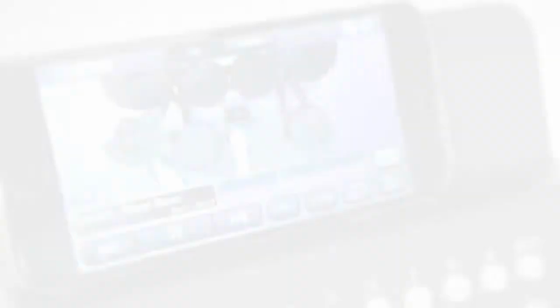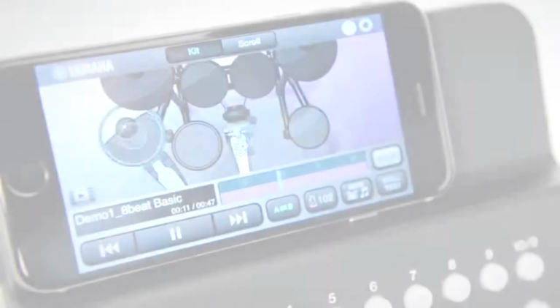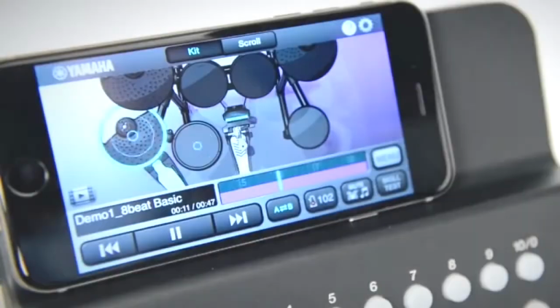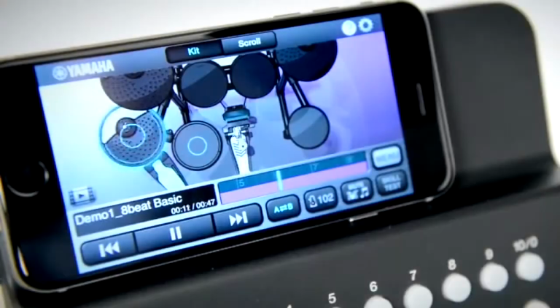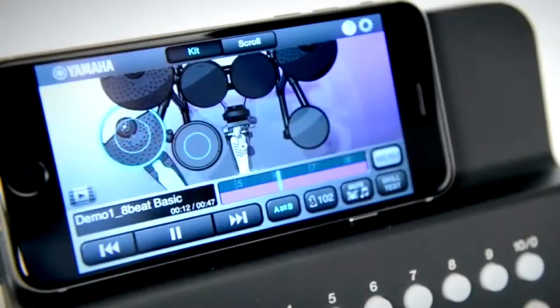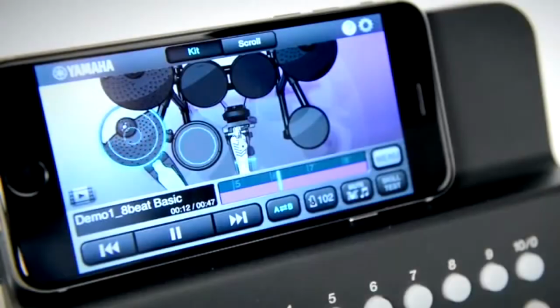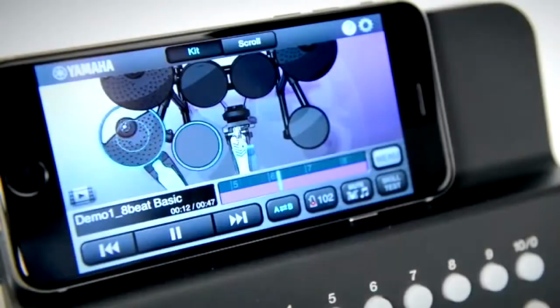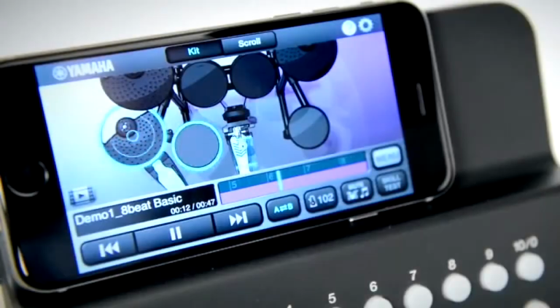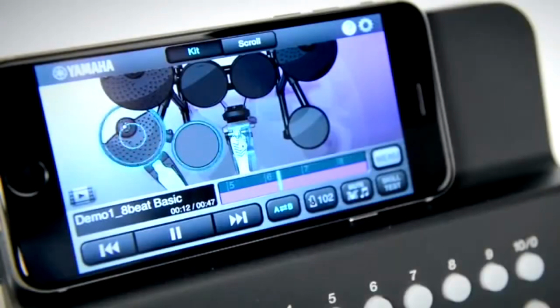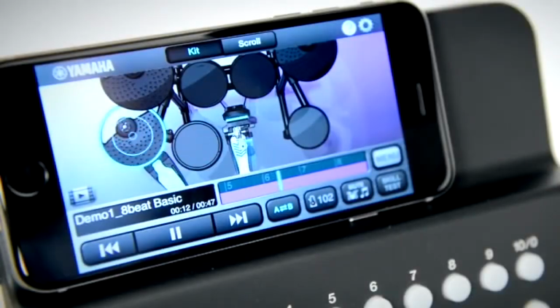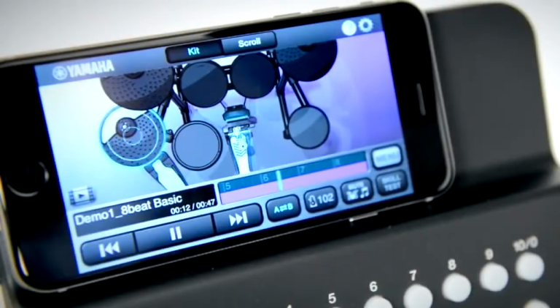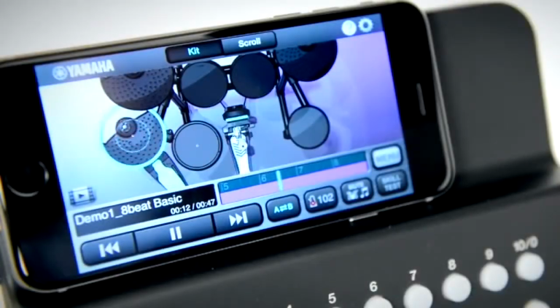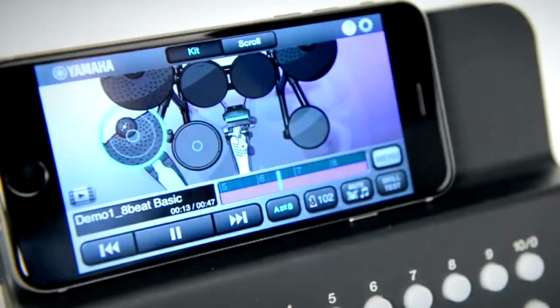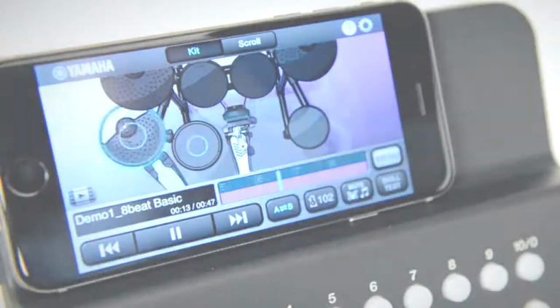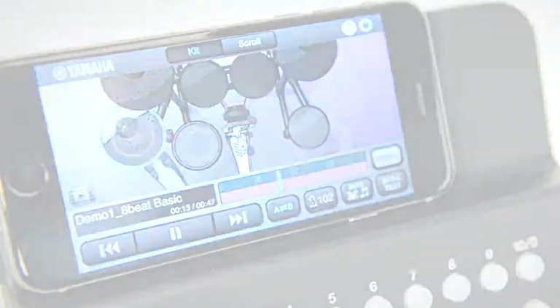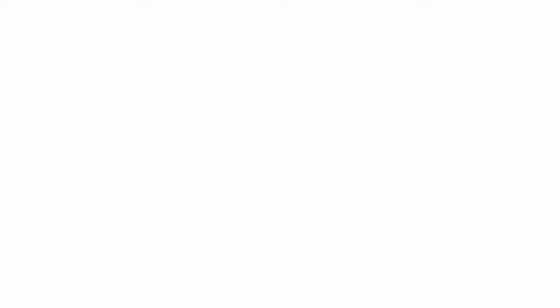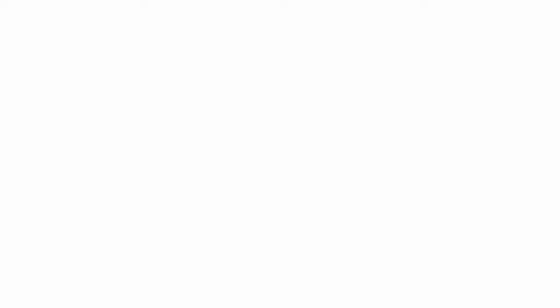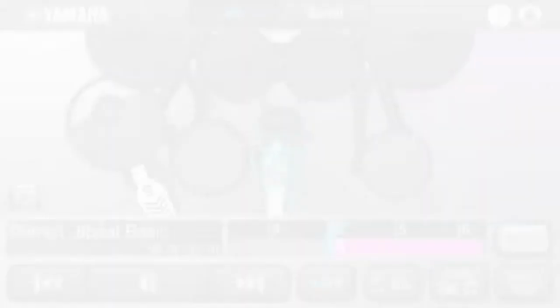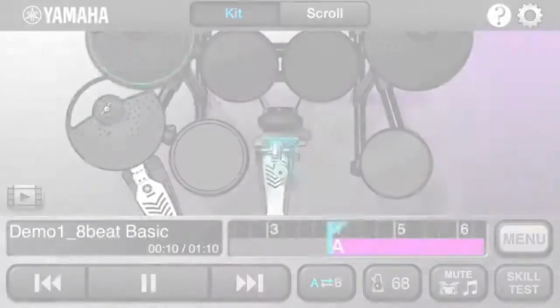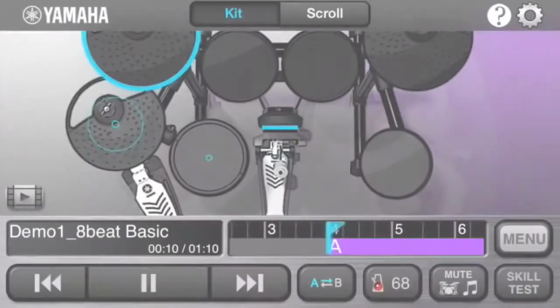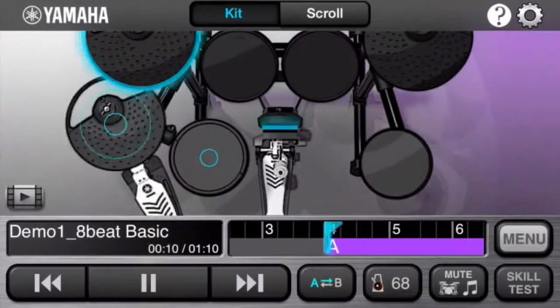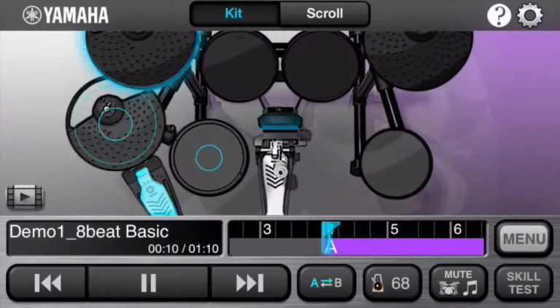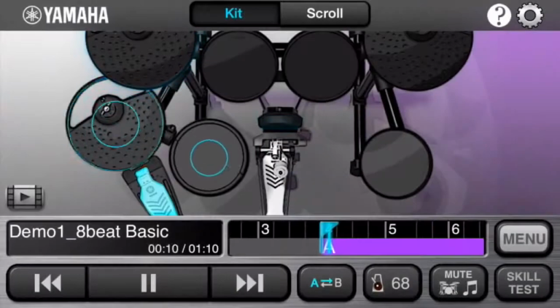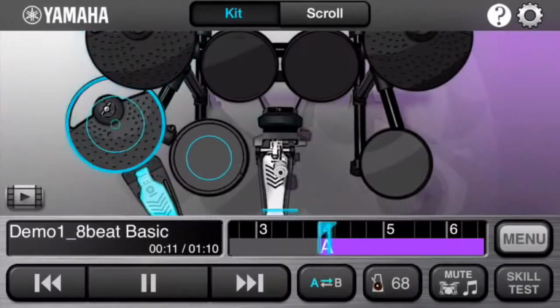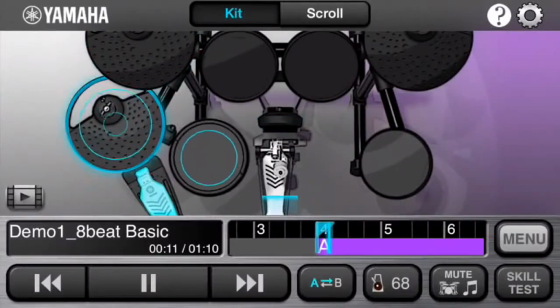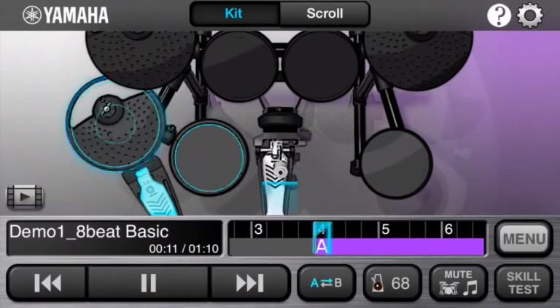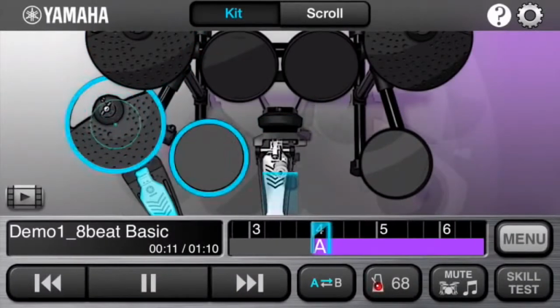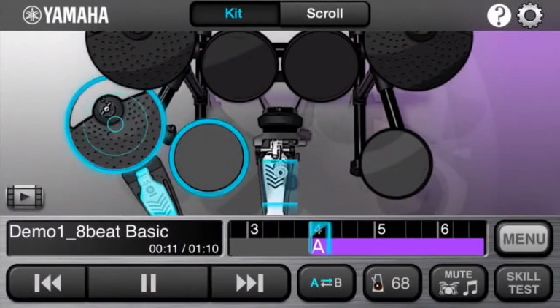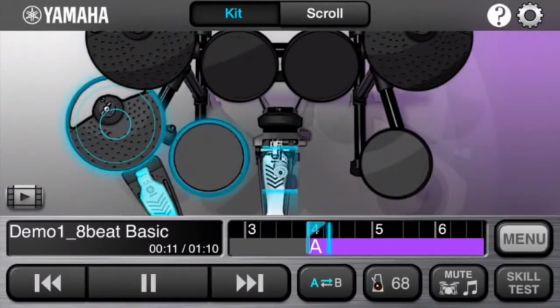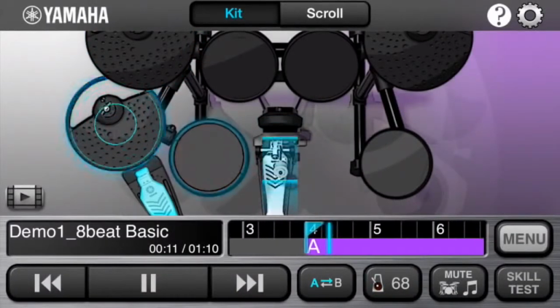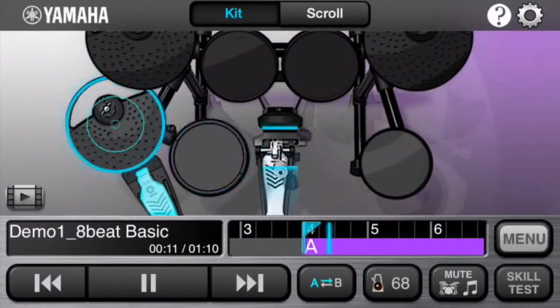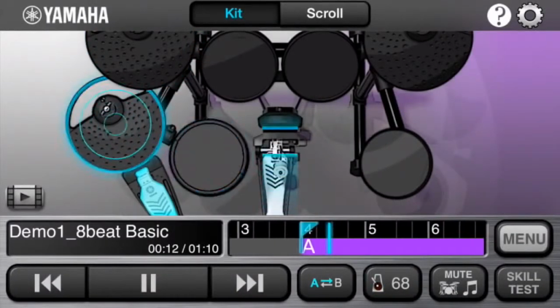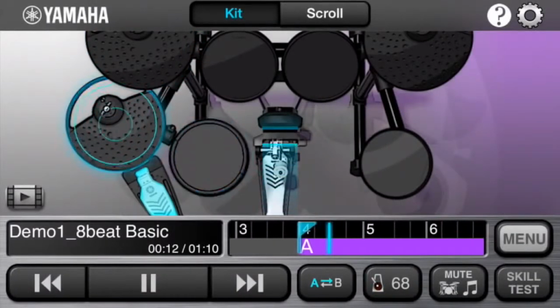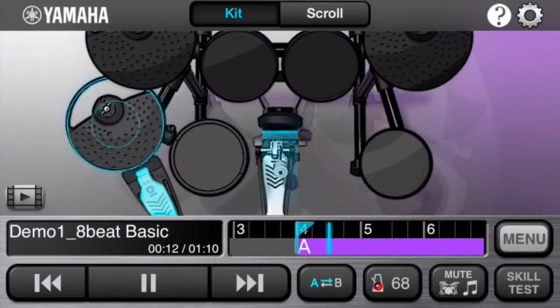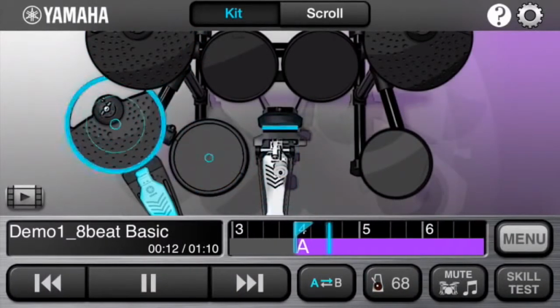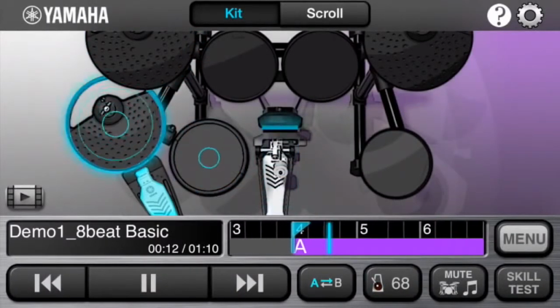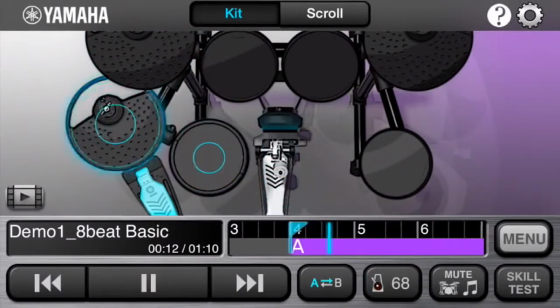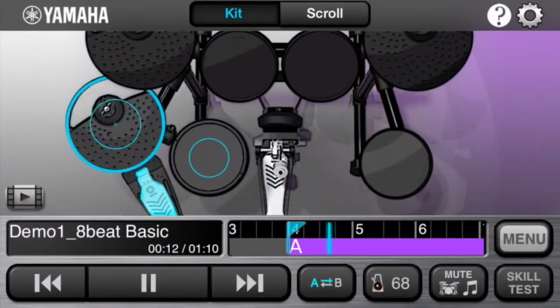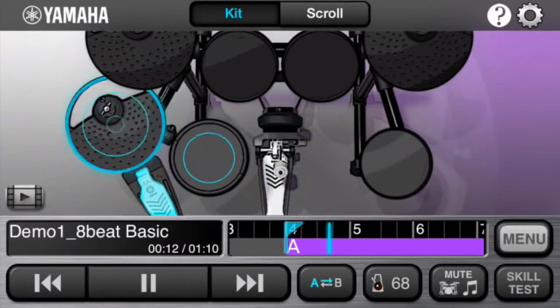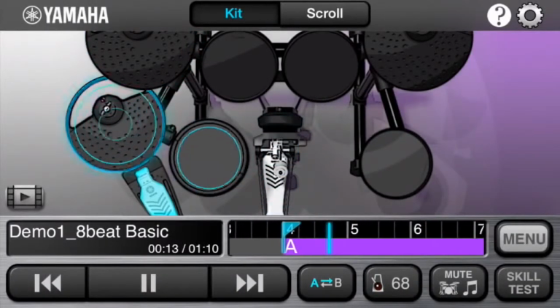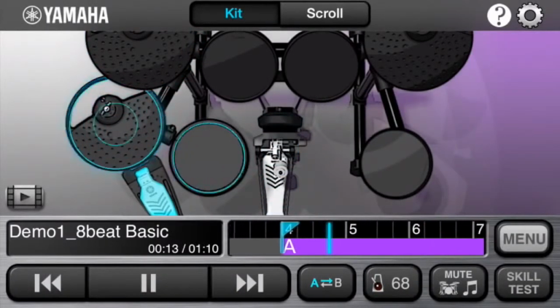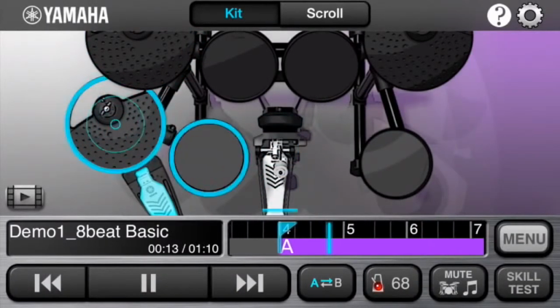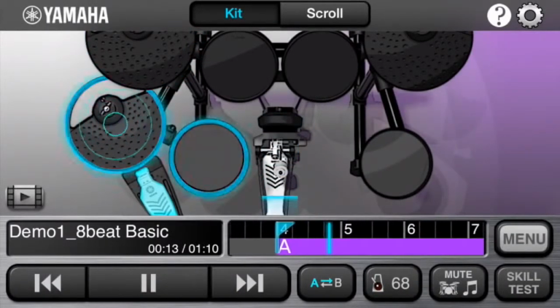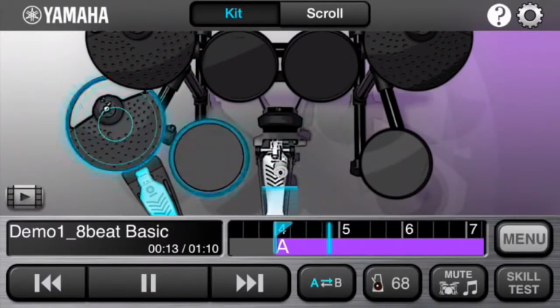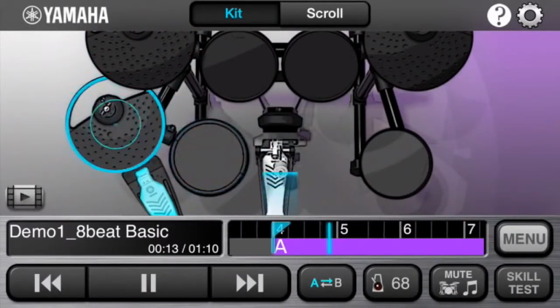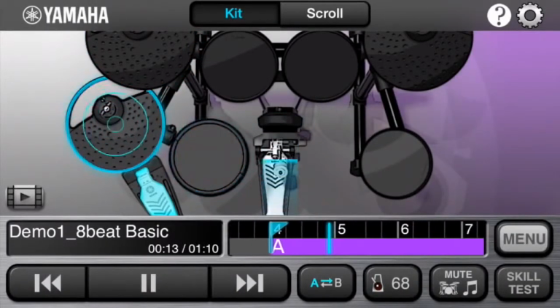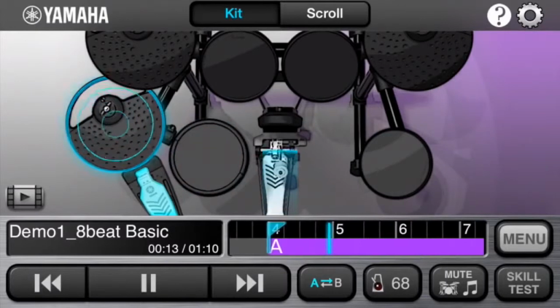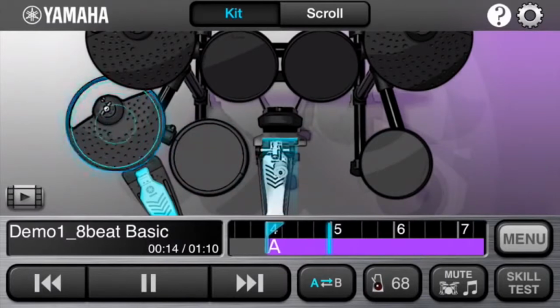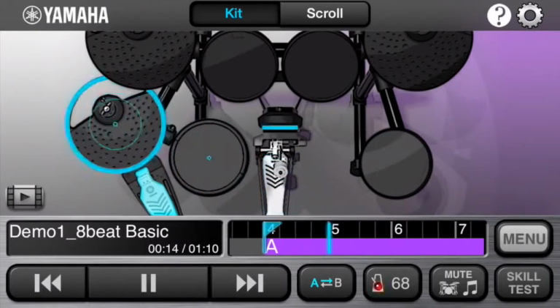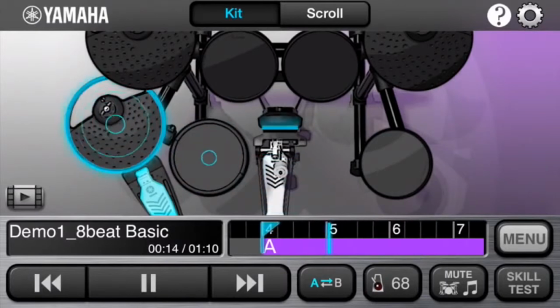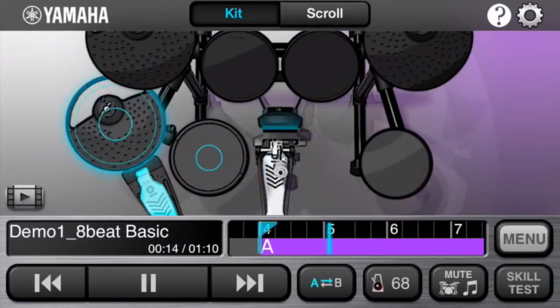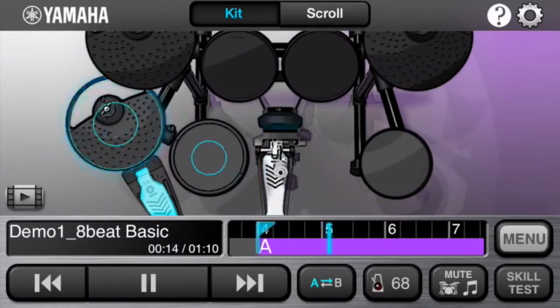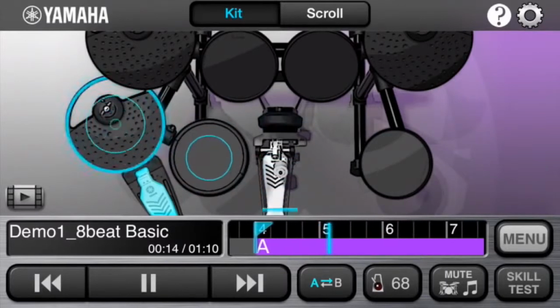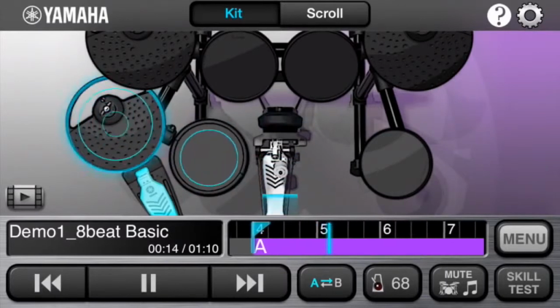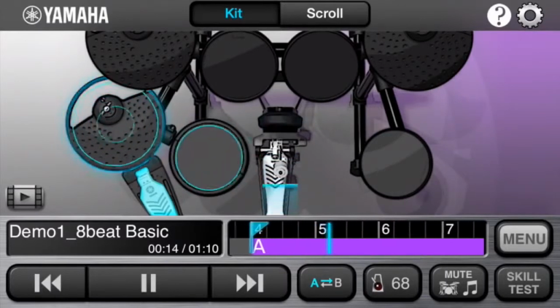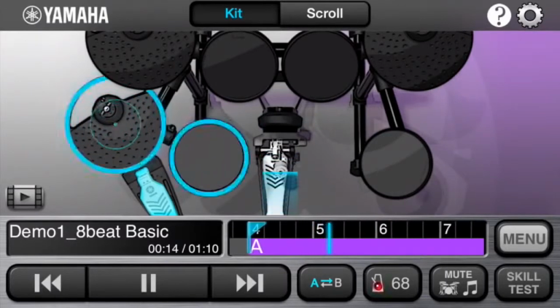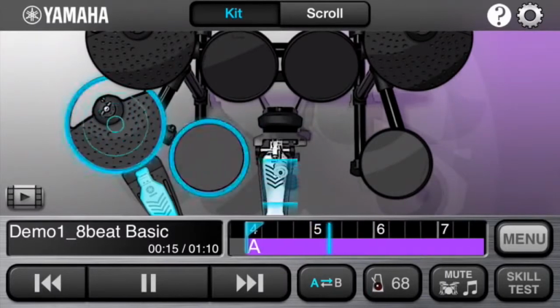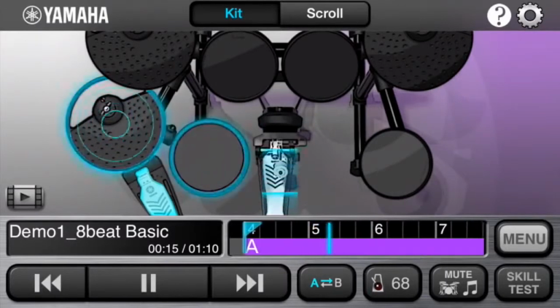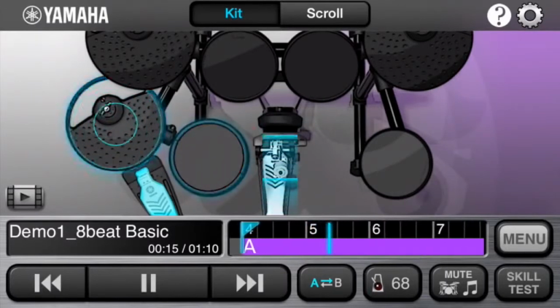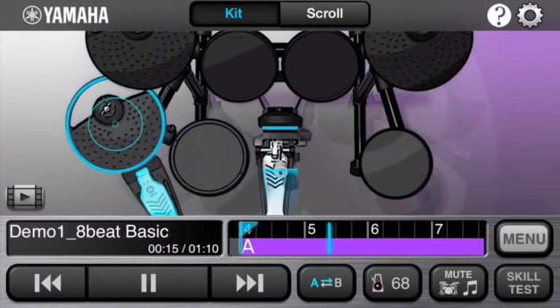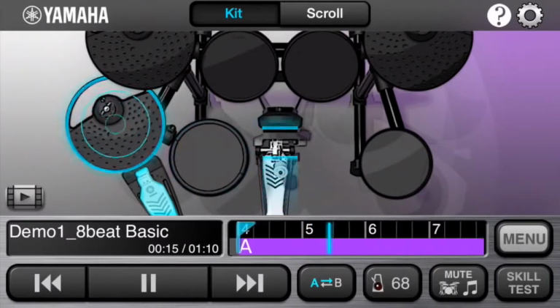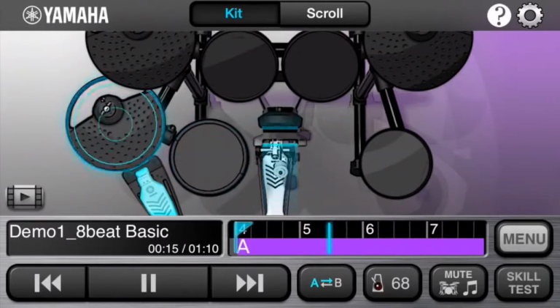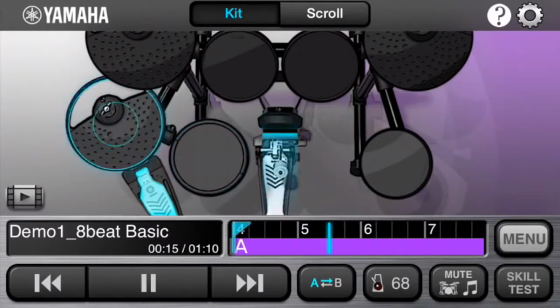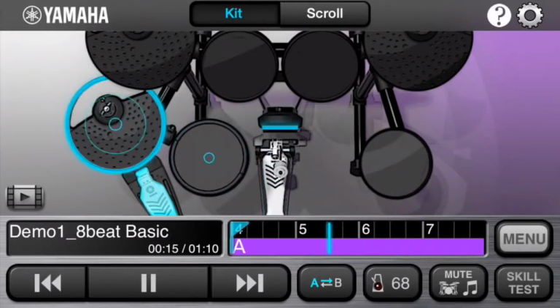Finally, the Song Beats app makes it easy to learn to play your favorite songs by showing you which drums to hit and when to hit them.